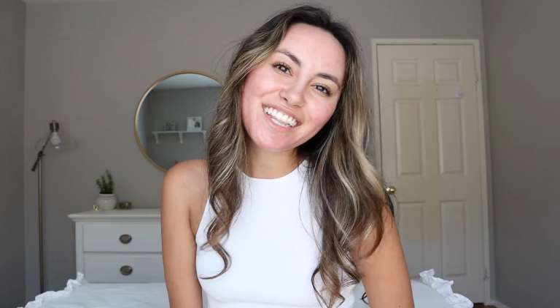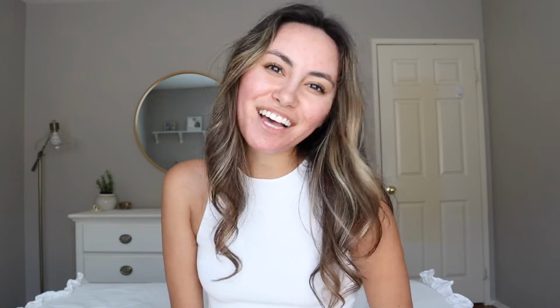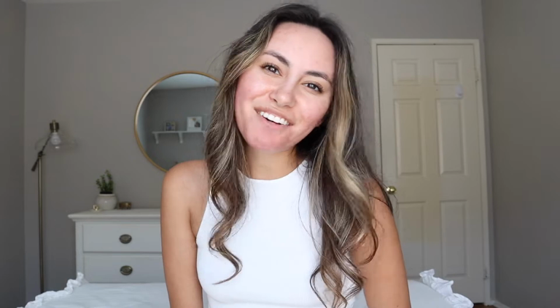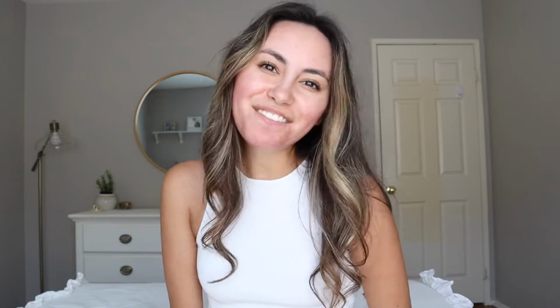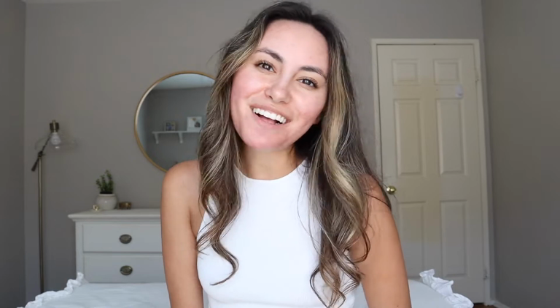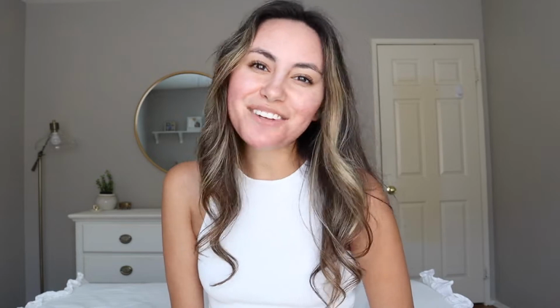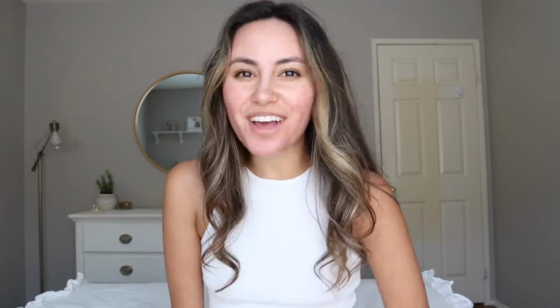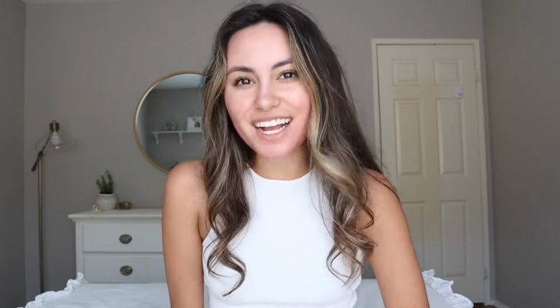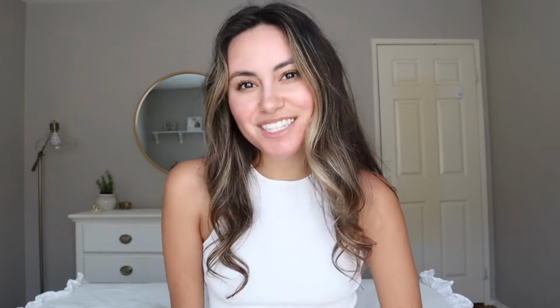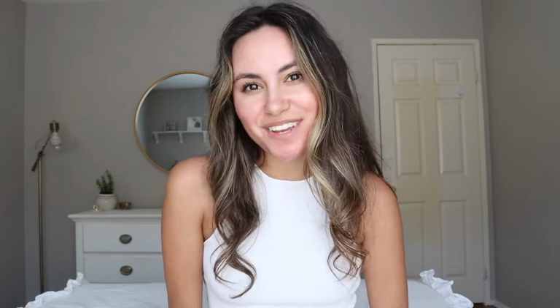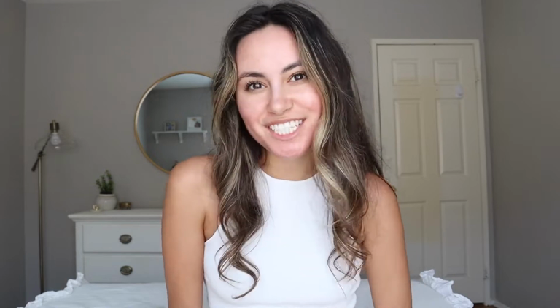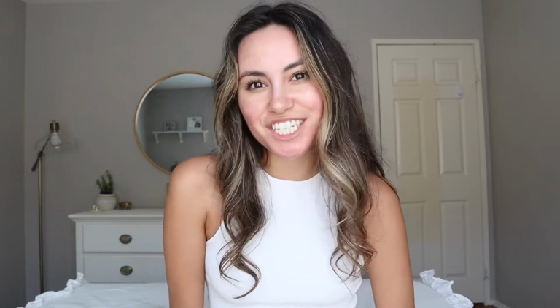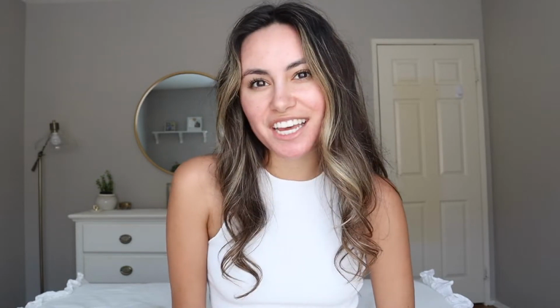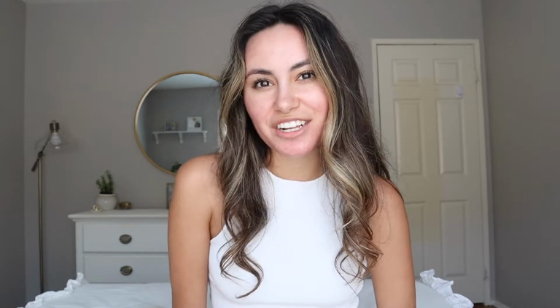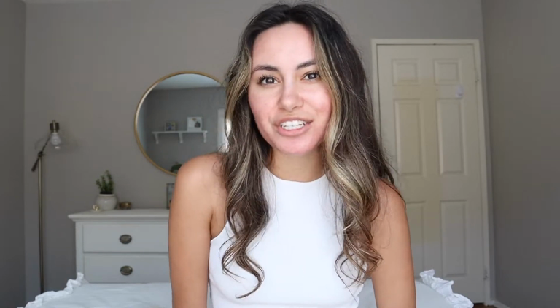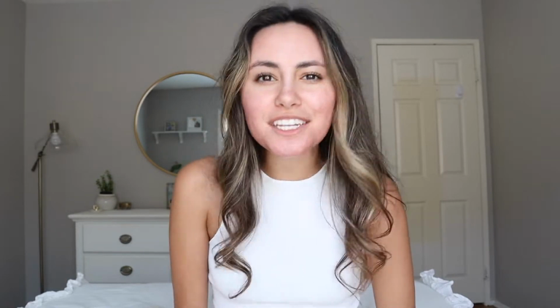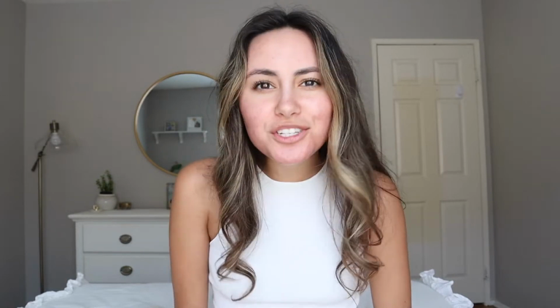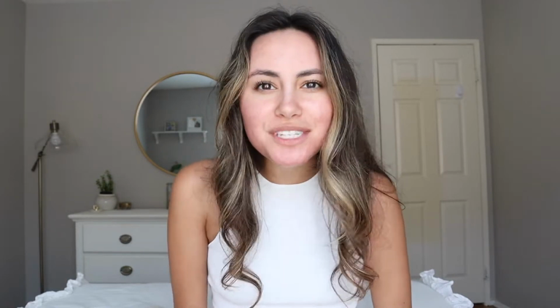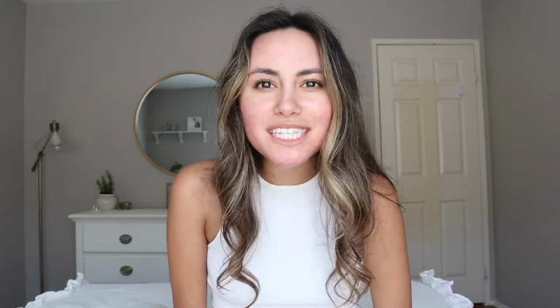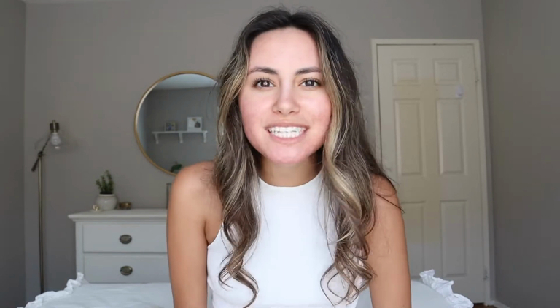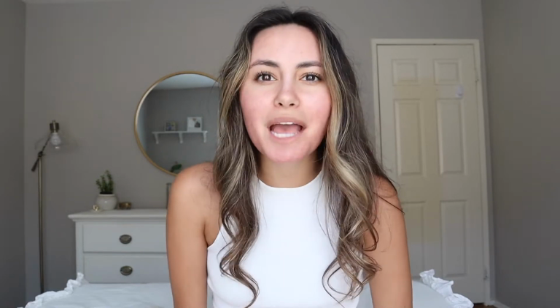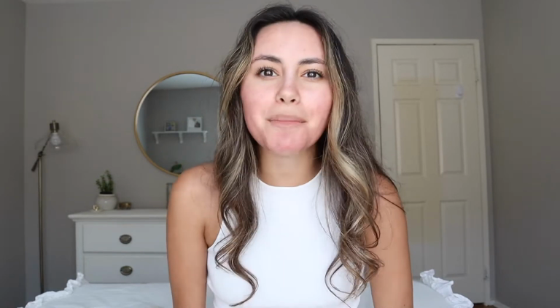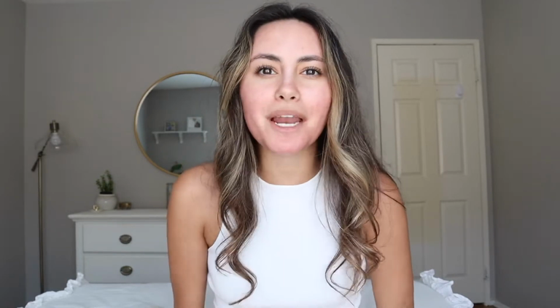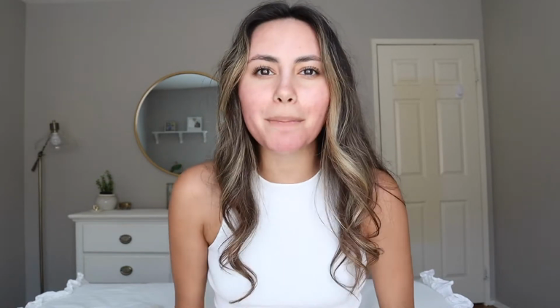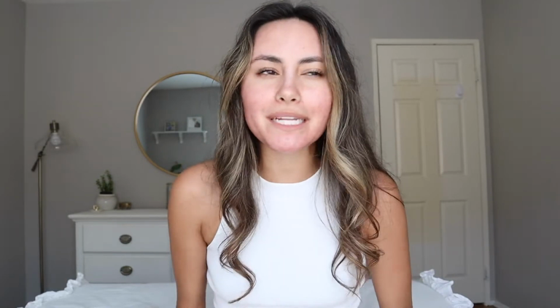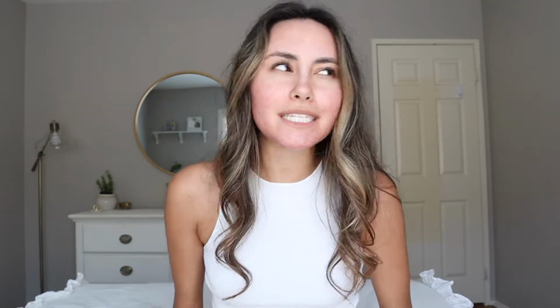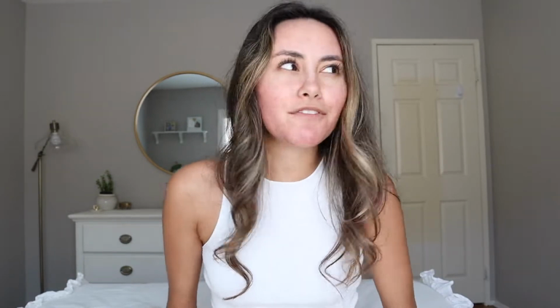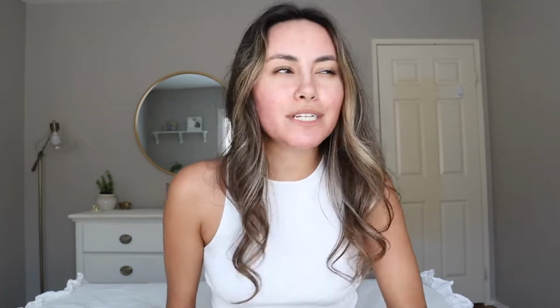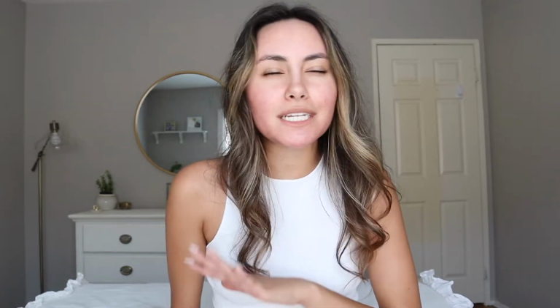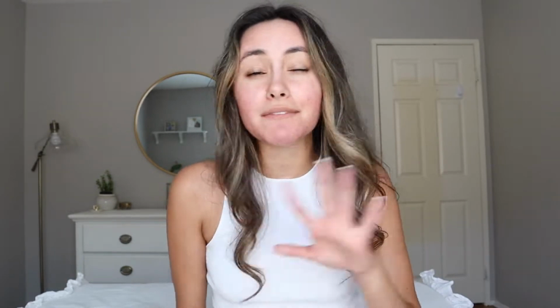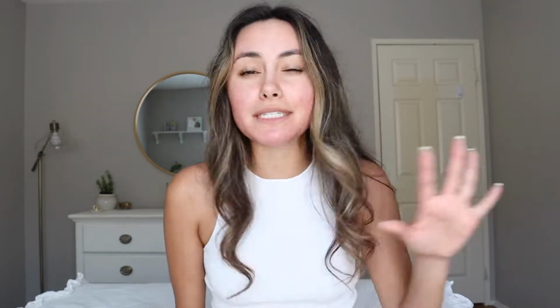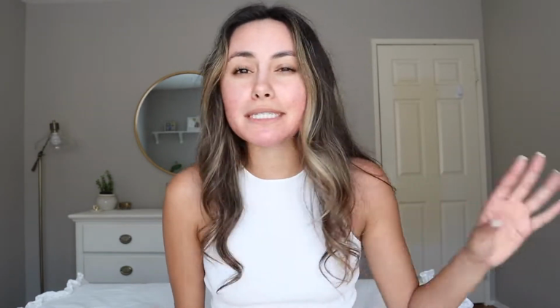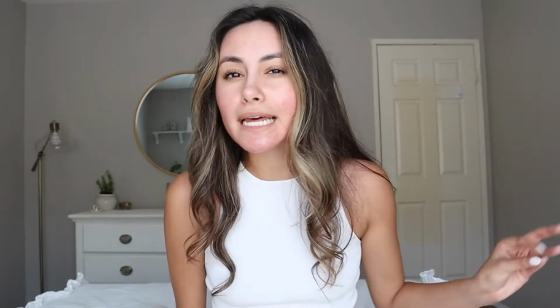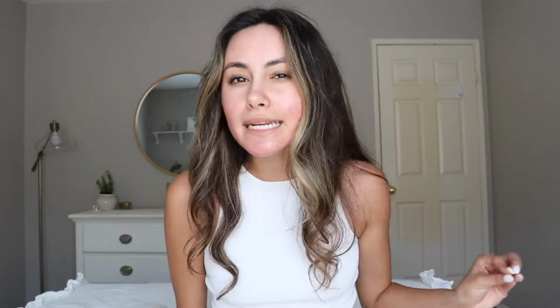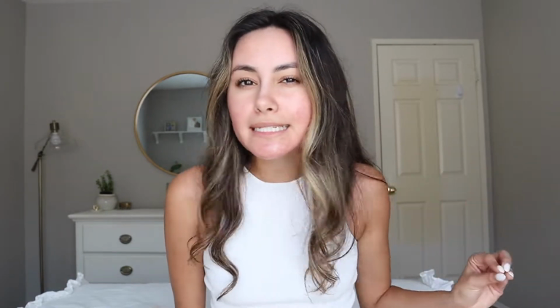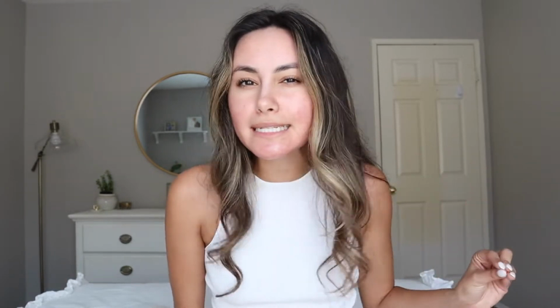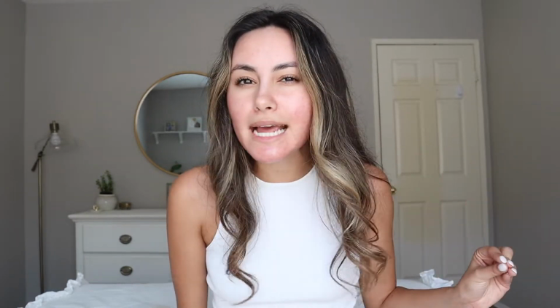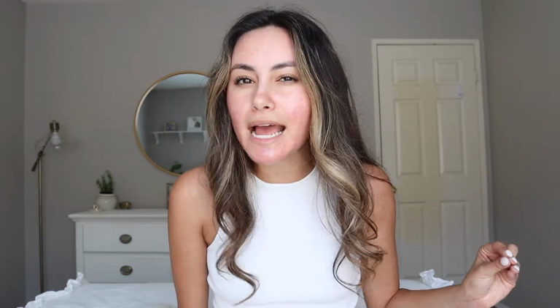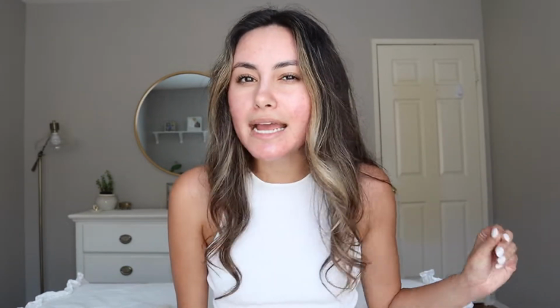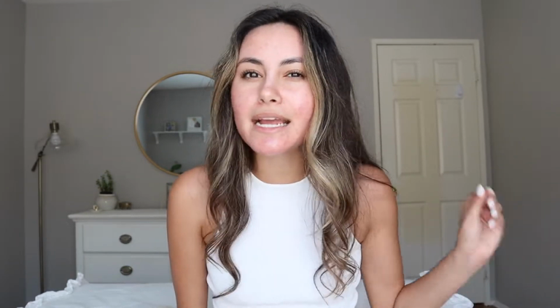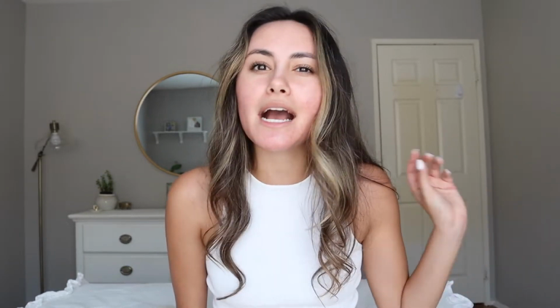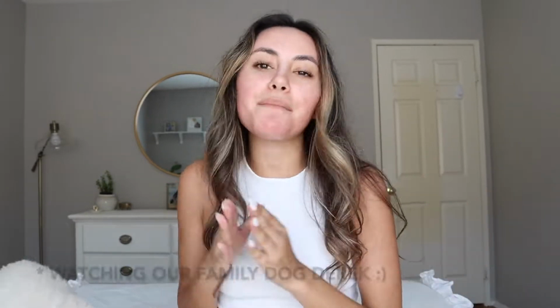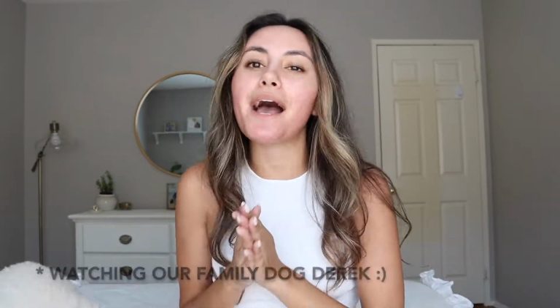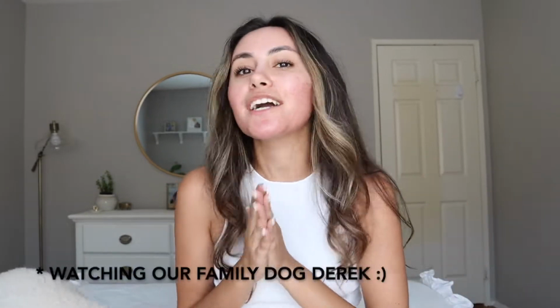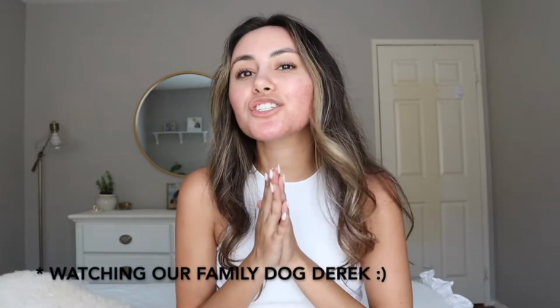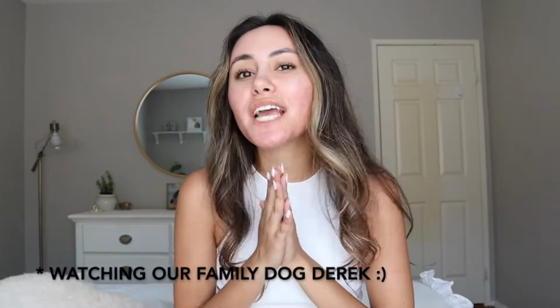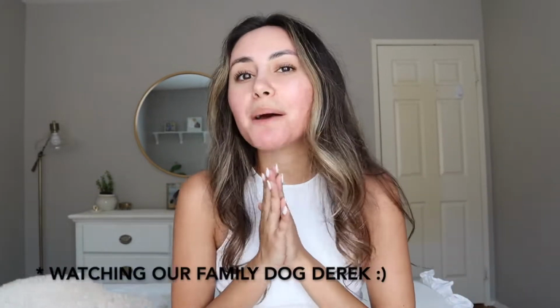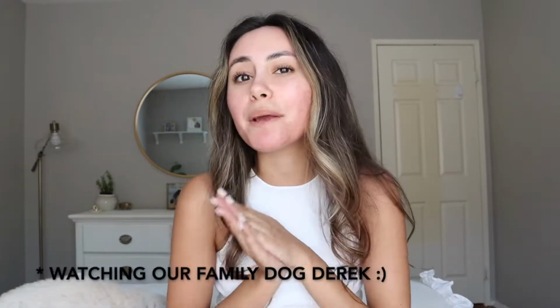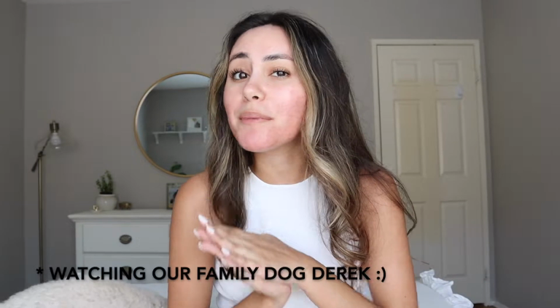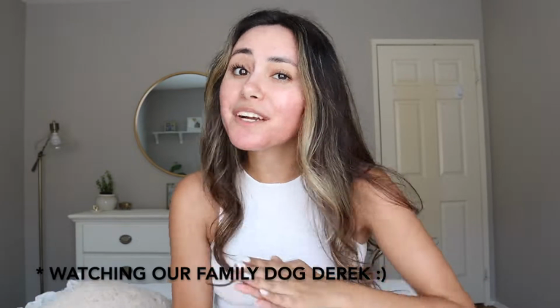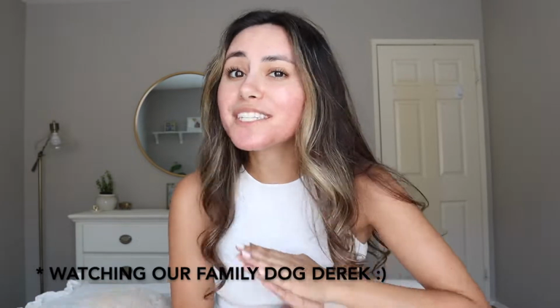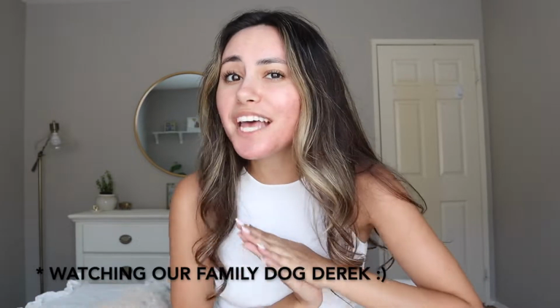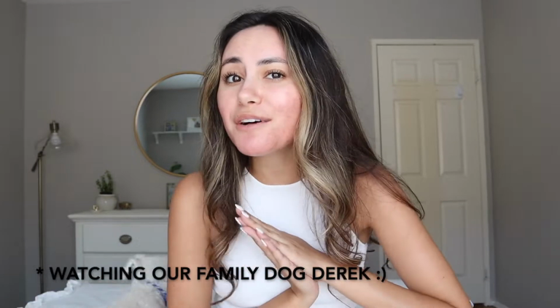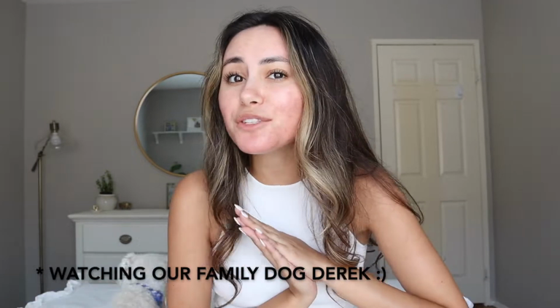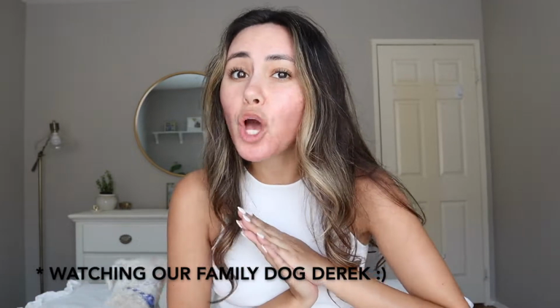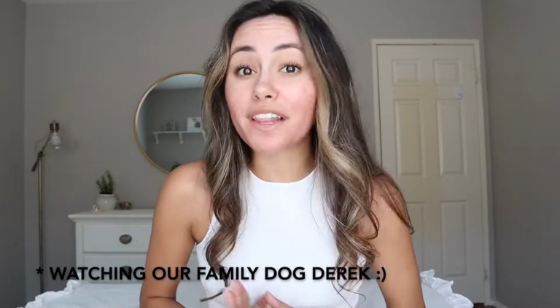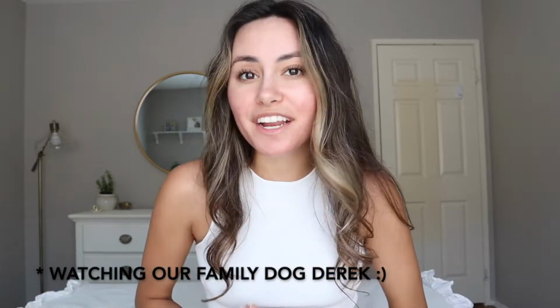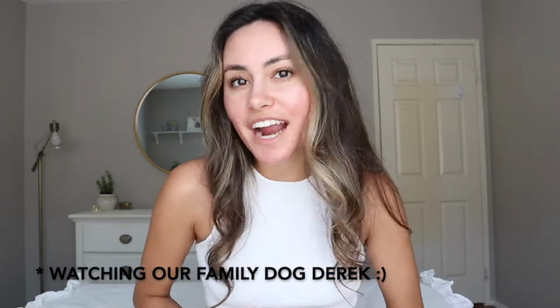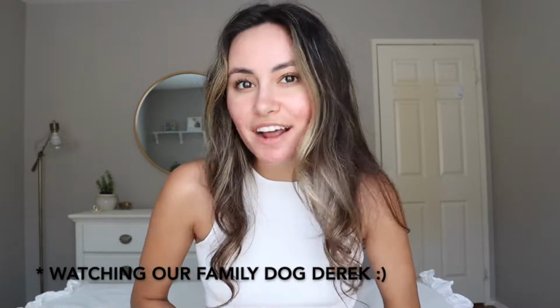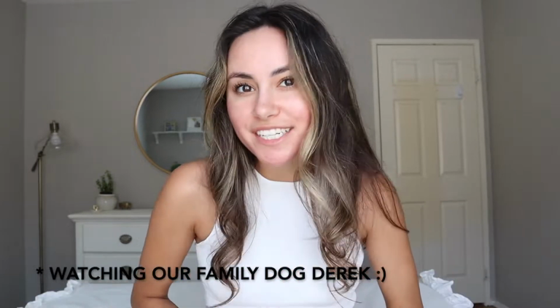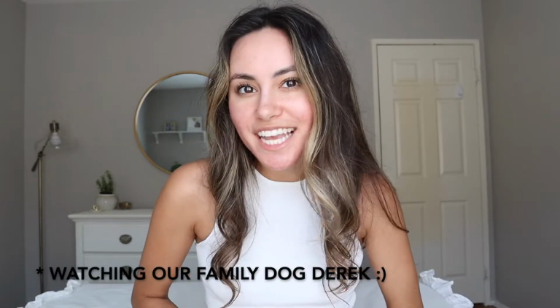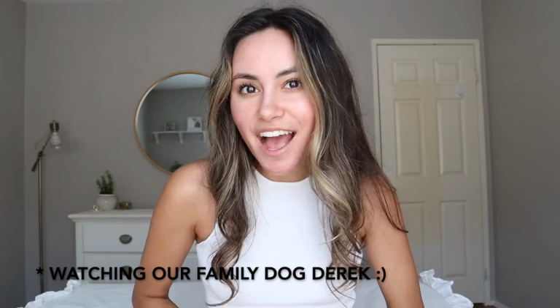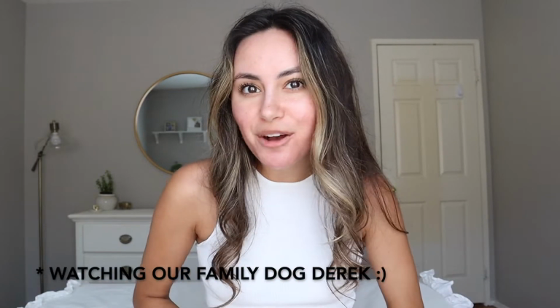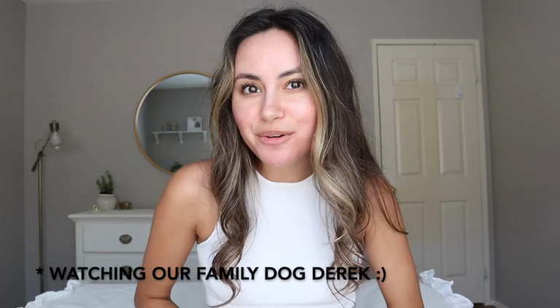Hello and welcome back to my channel. As you can see, I'm in a bit different of a setting today. I'm actually at my parents' house while they are out of town.